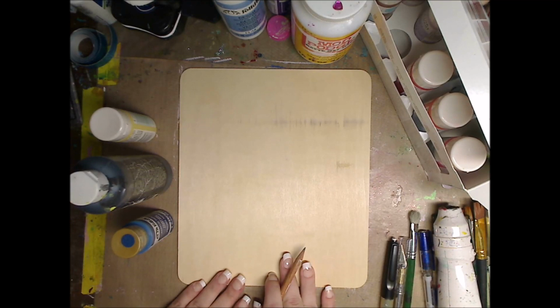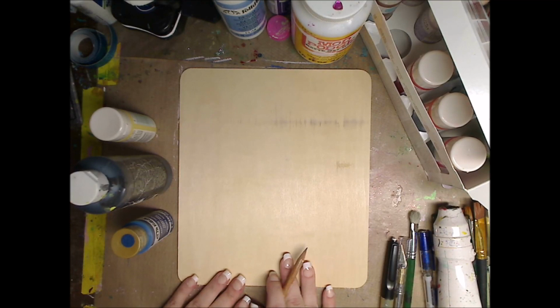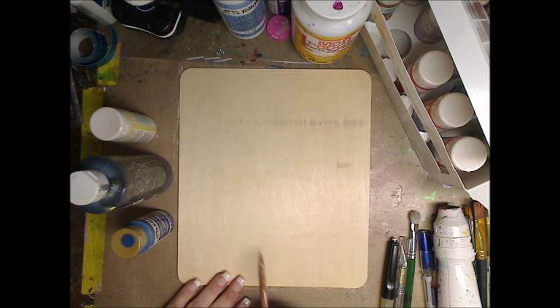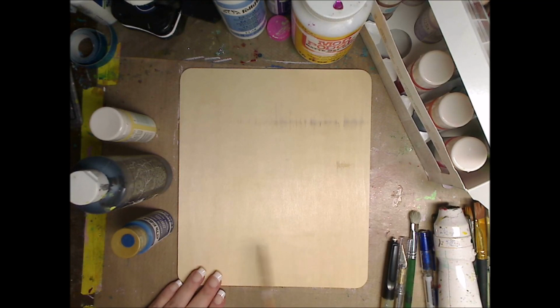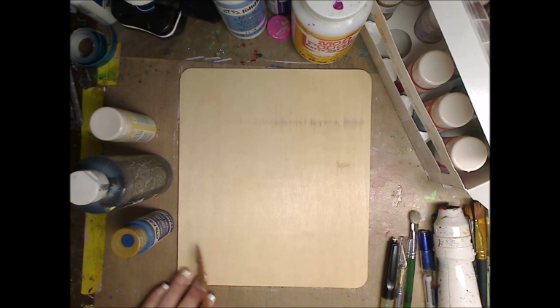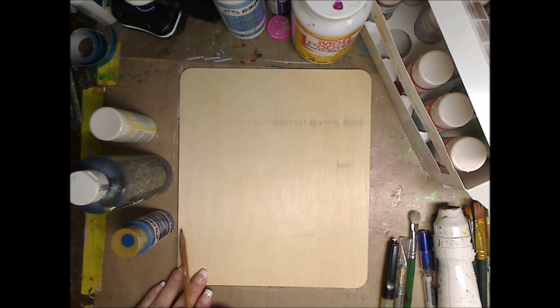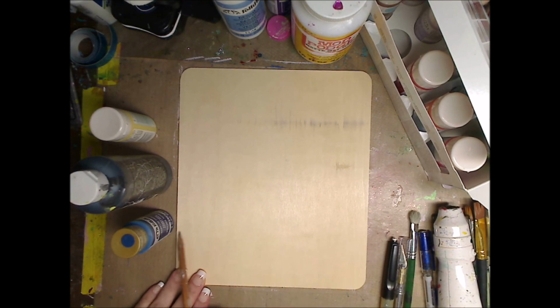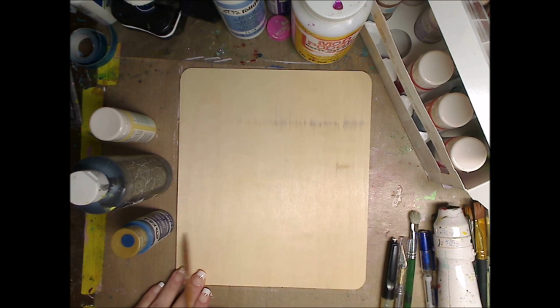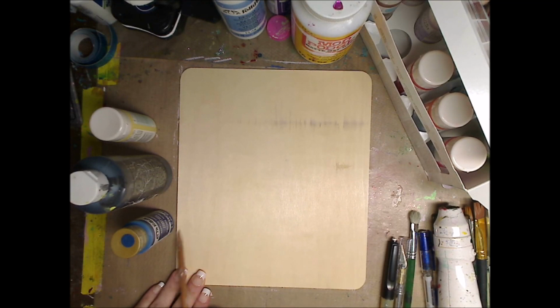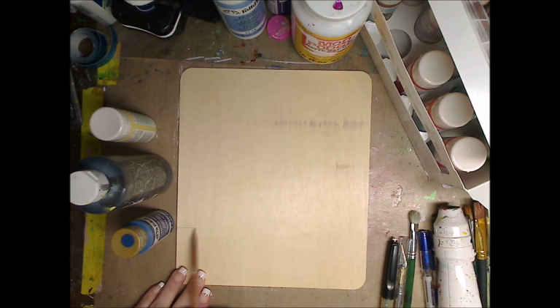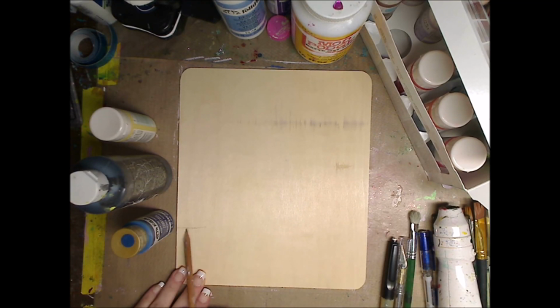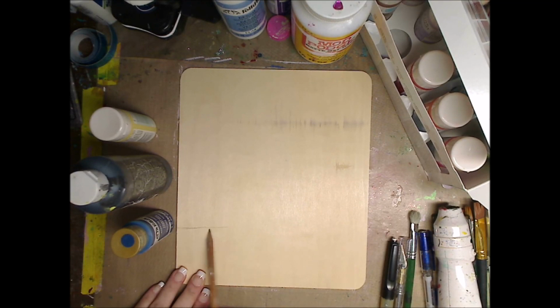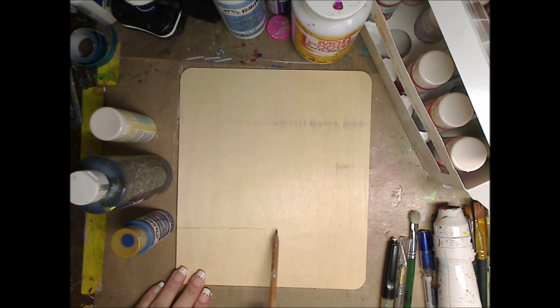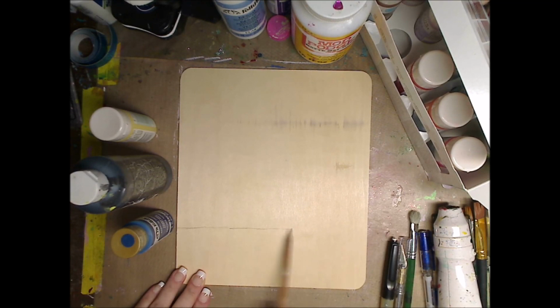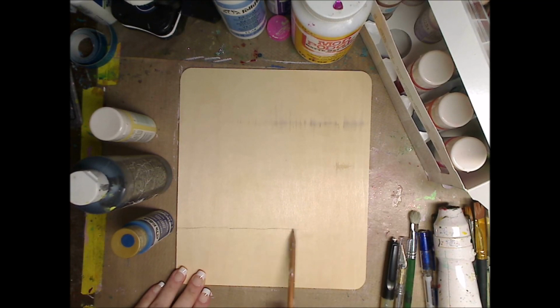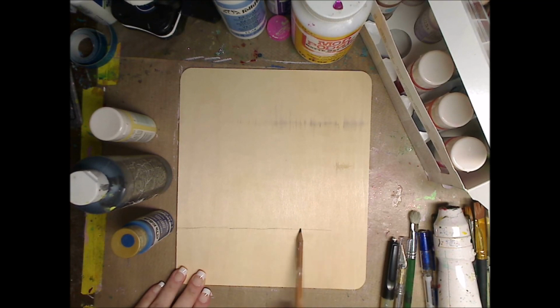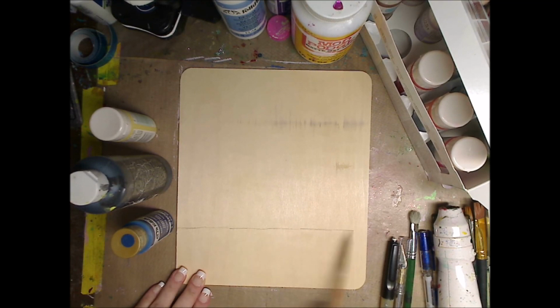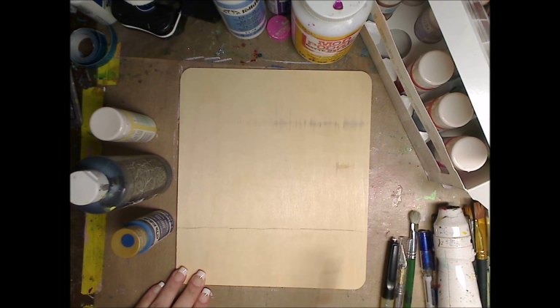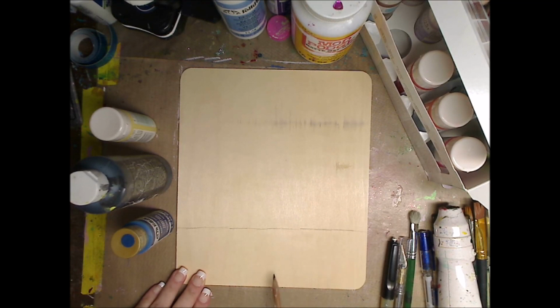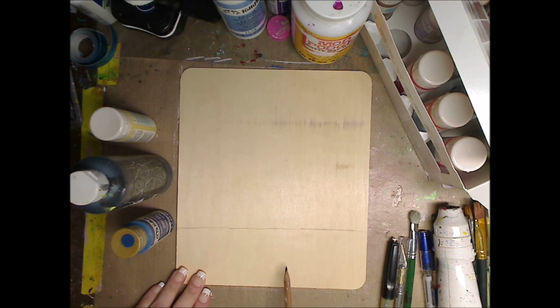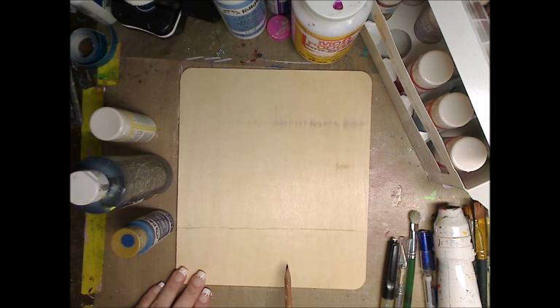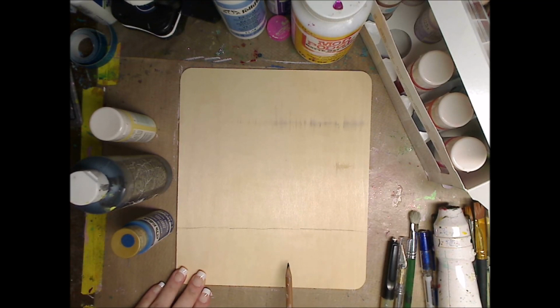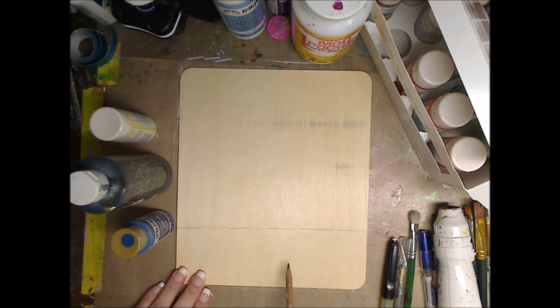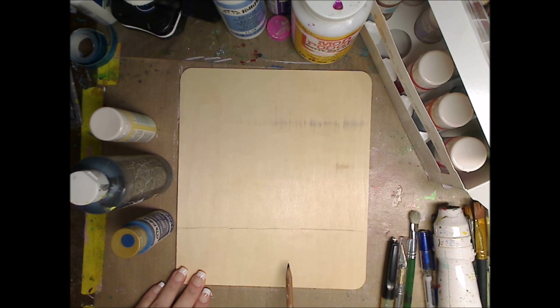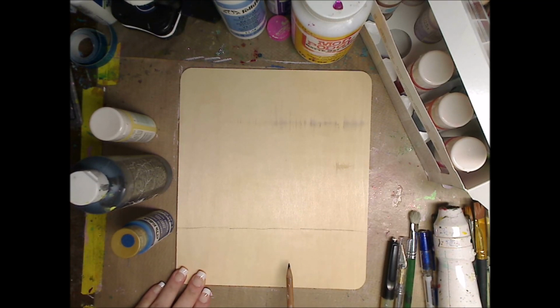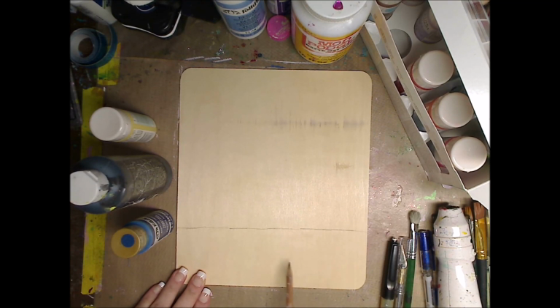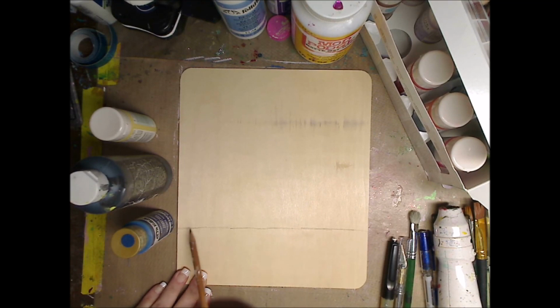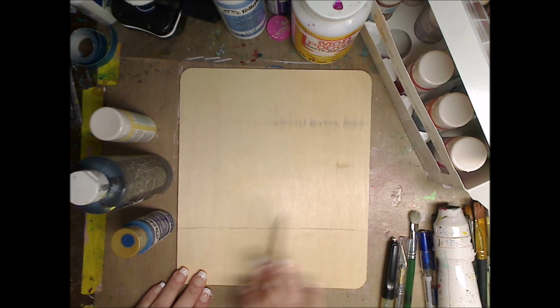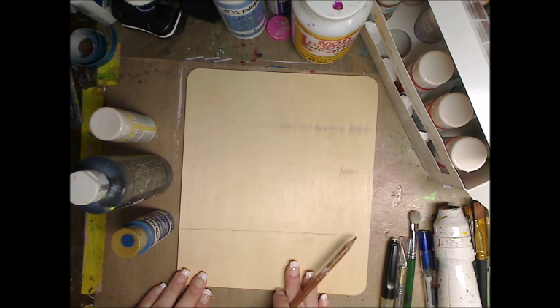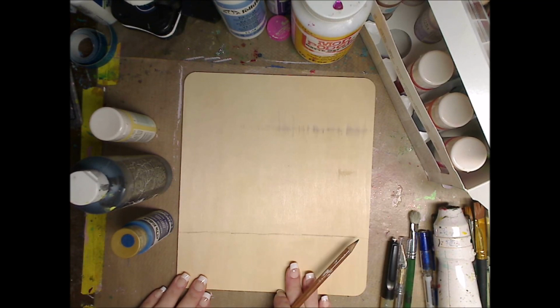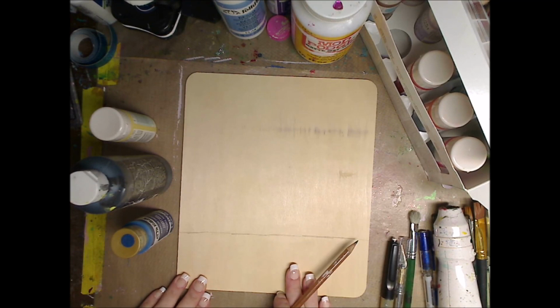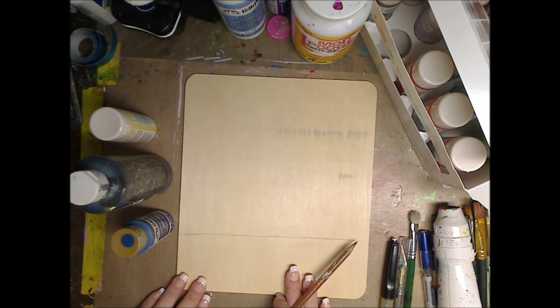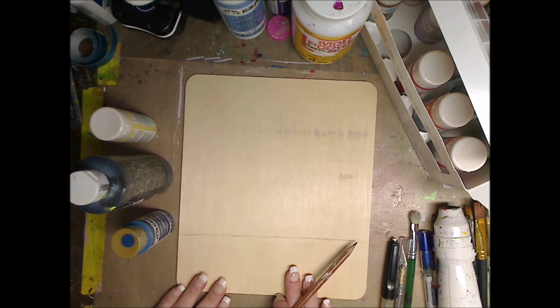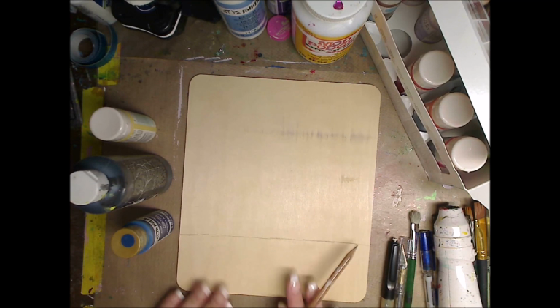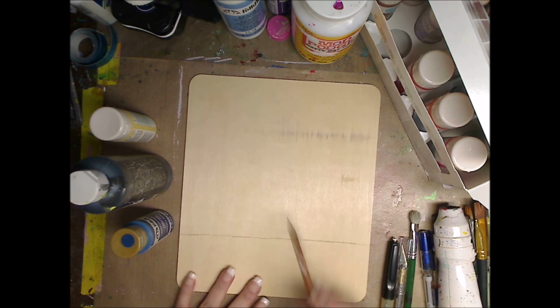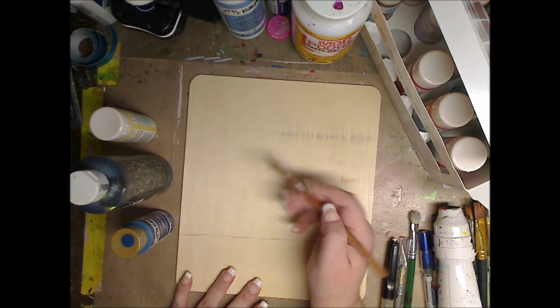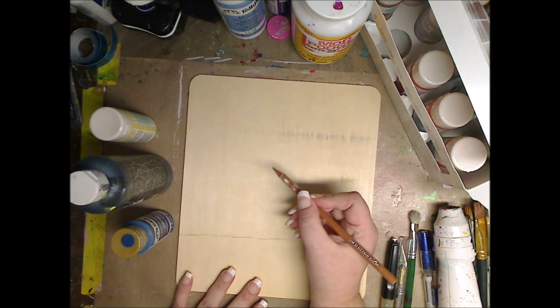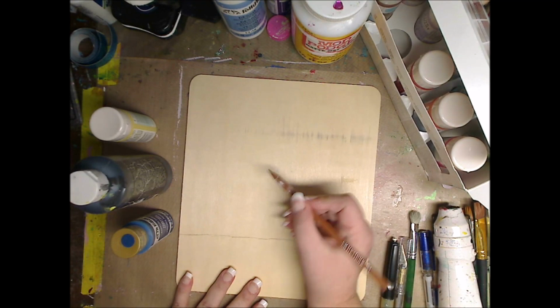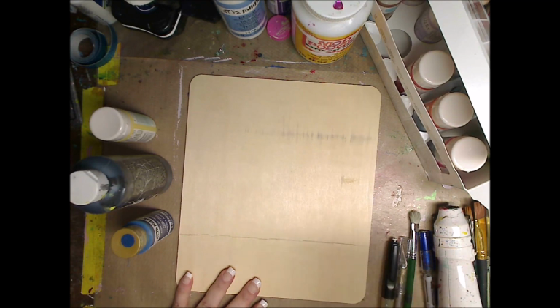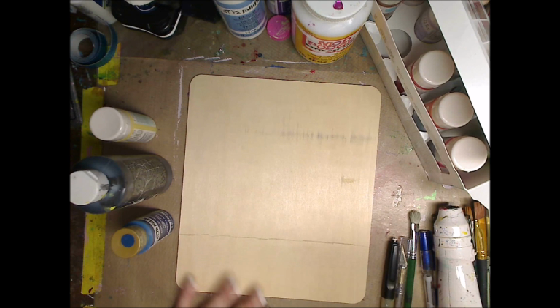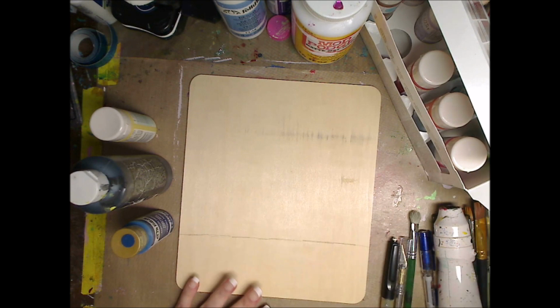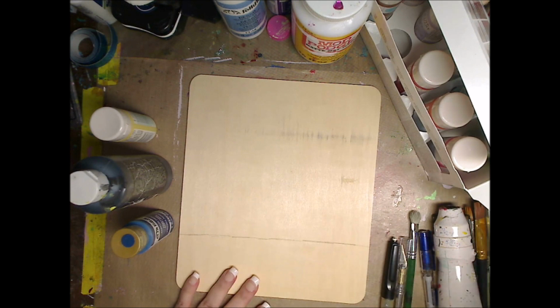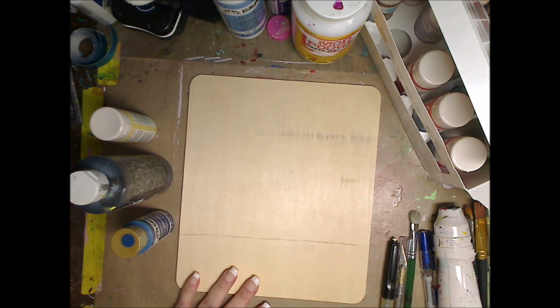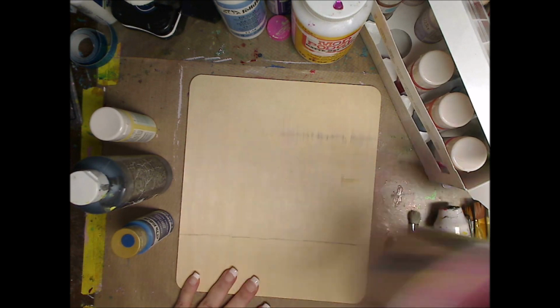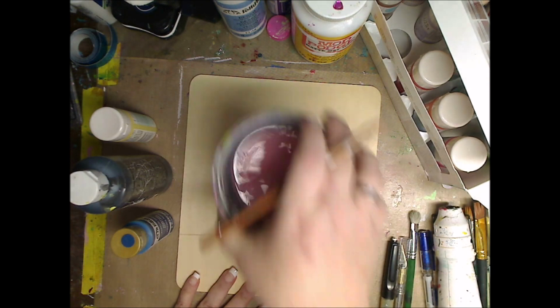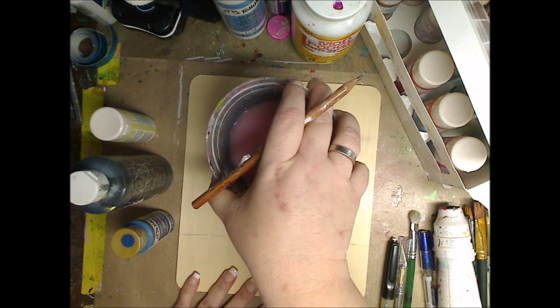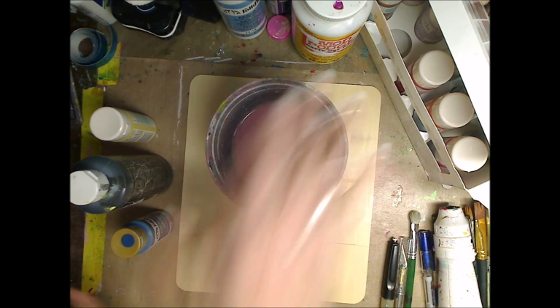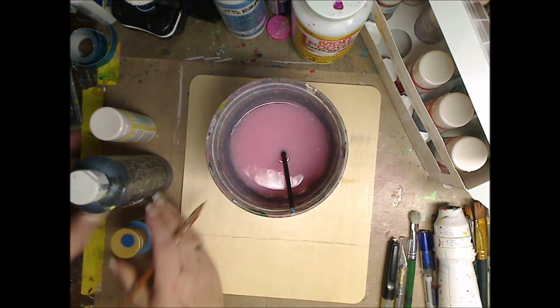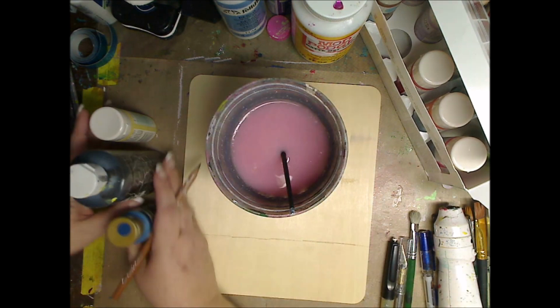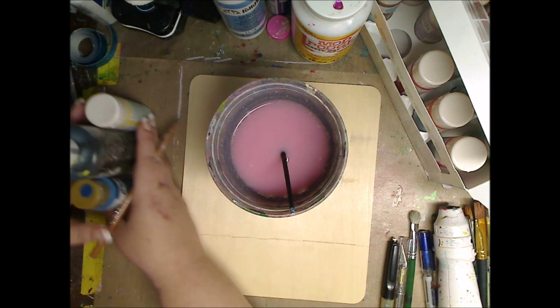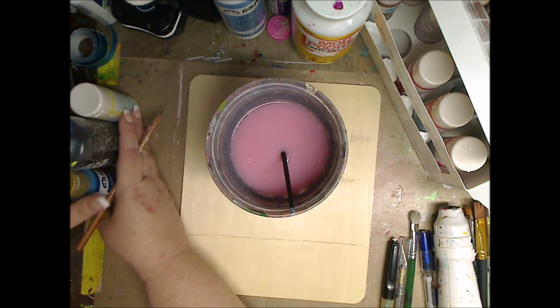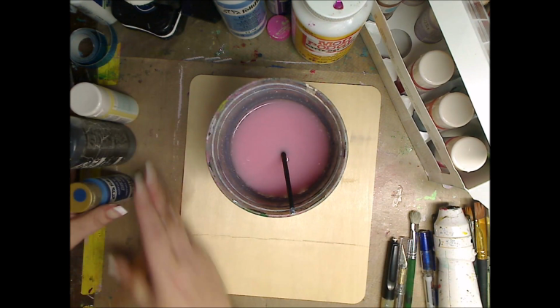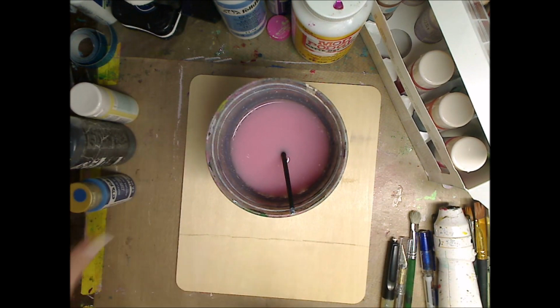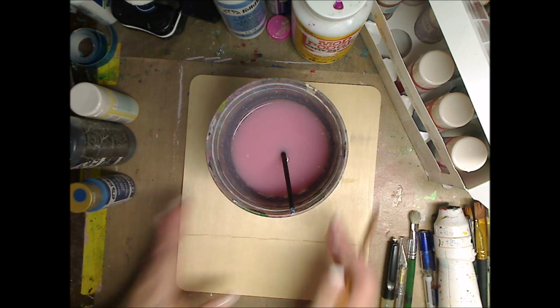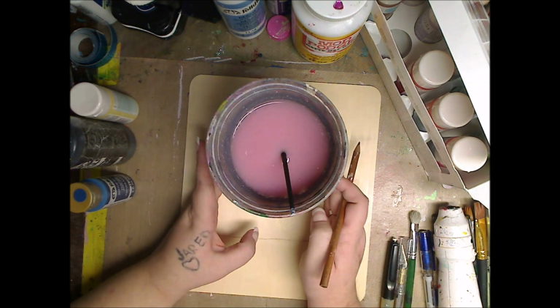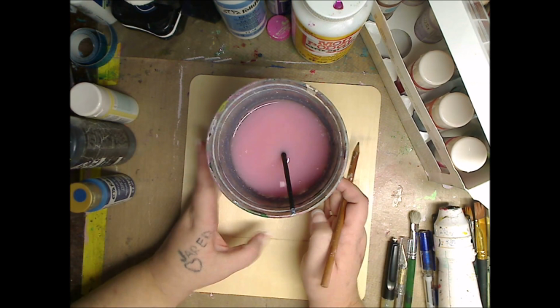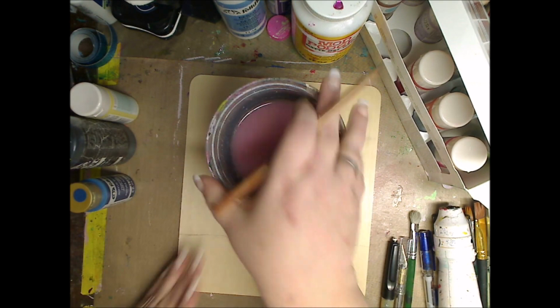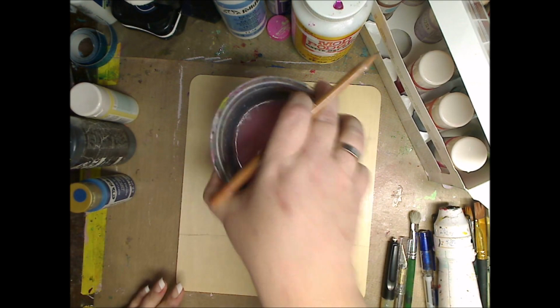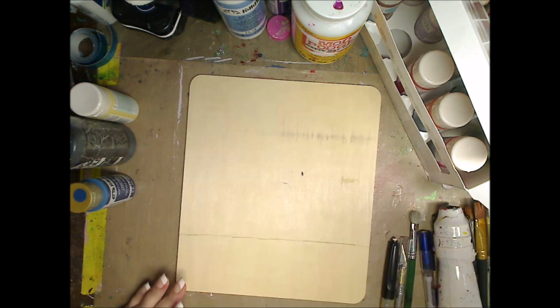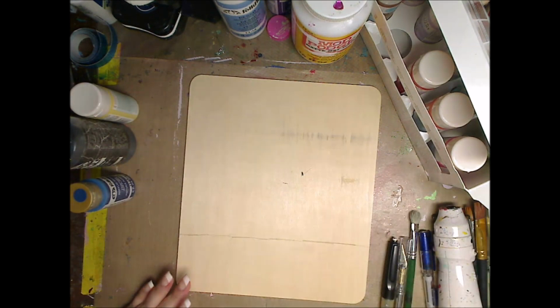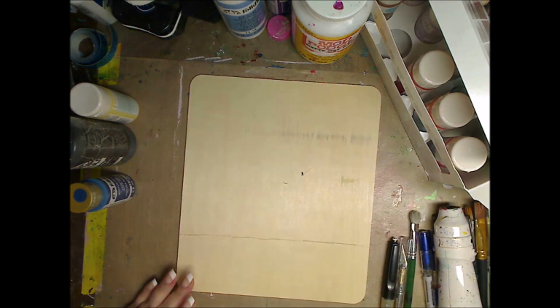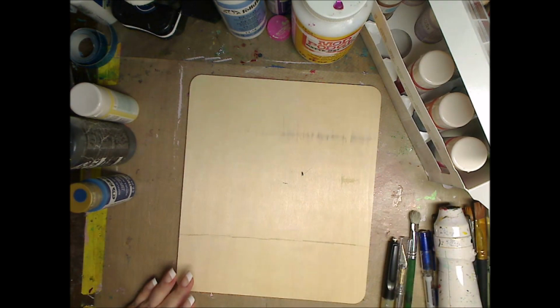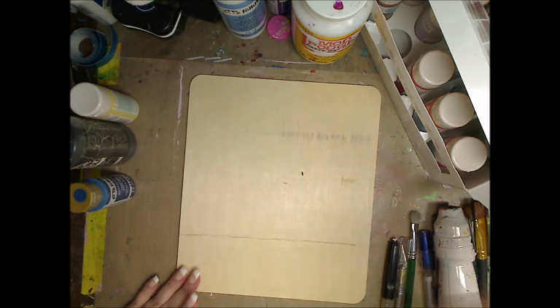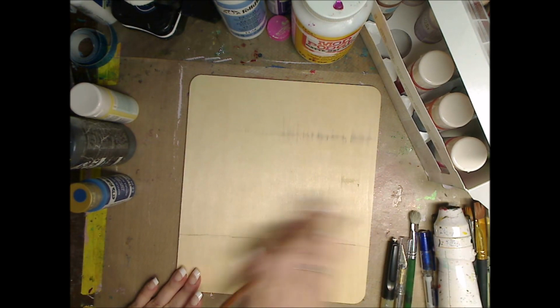Hey guys, how you doing today? It's me, Kelly. So today I'm going to do a wood piece and I'm going to make it kind of Halloween-y.